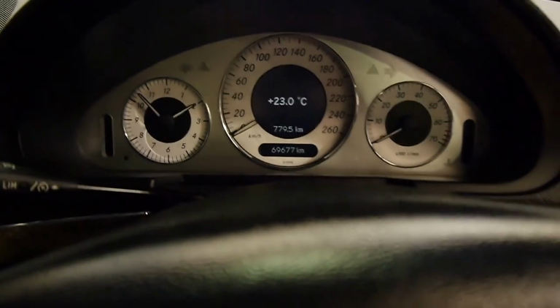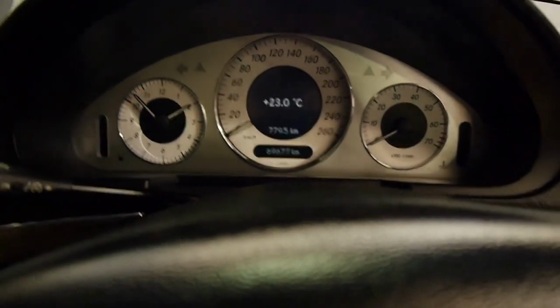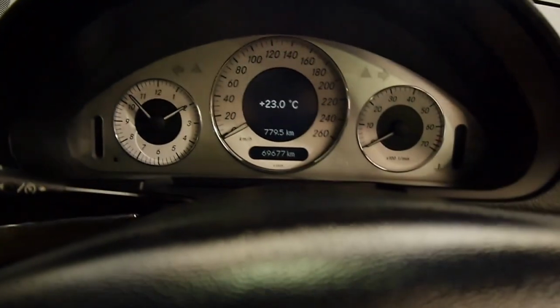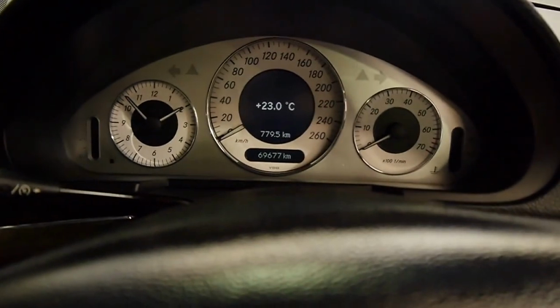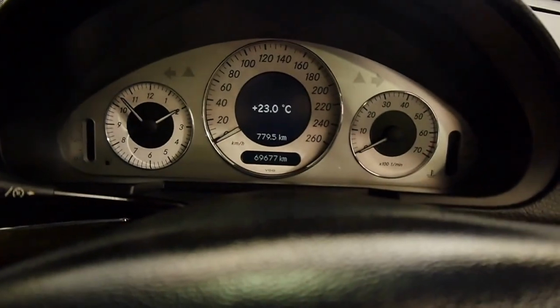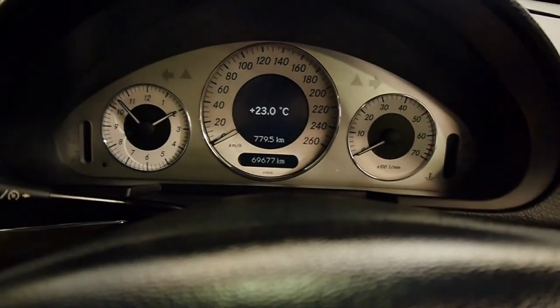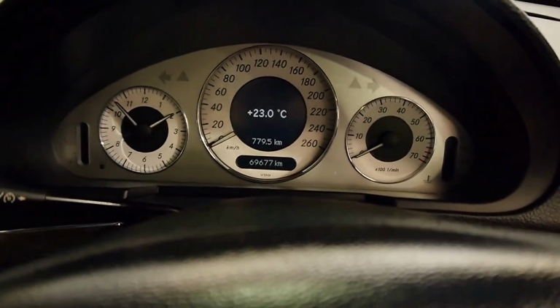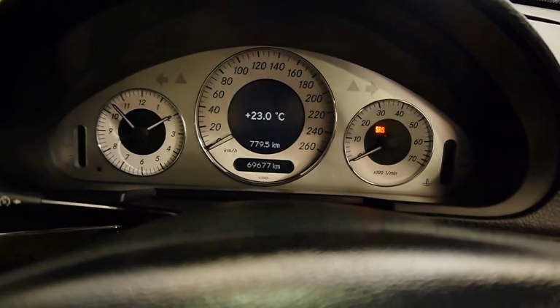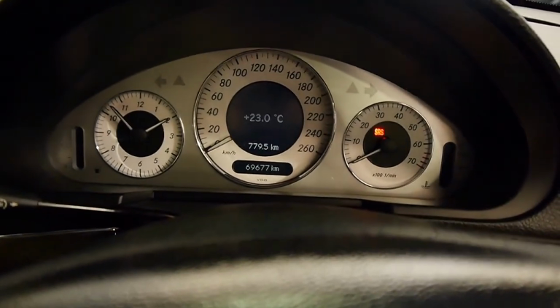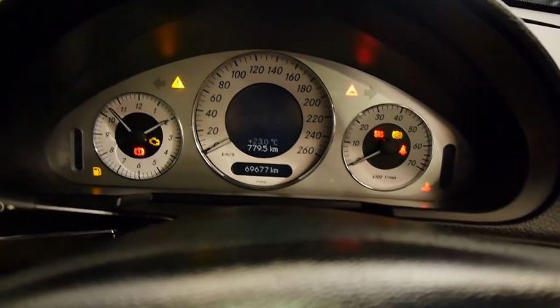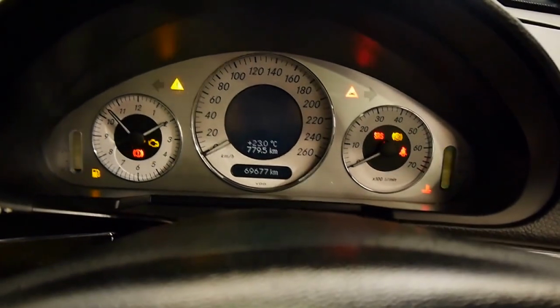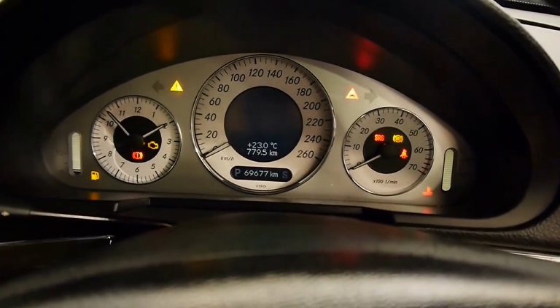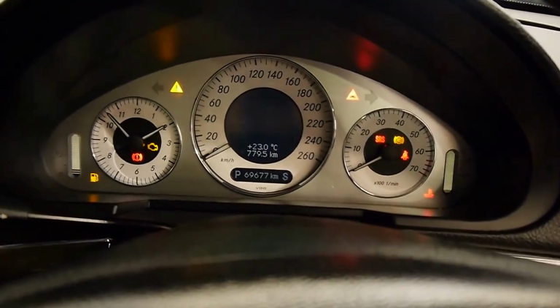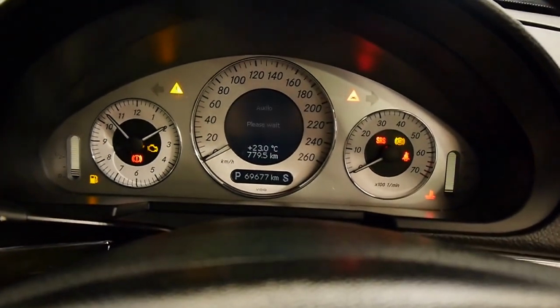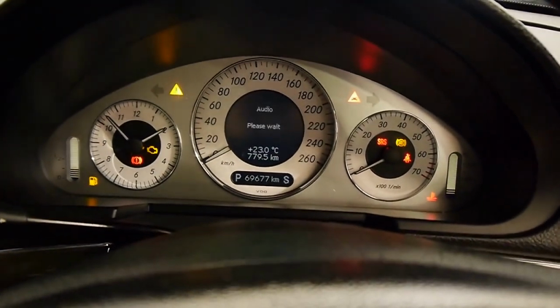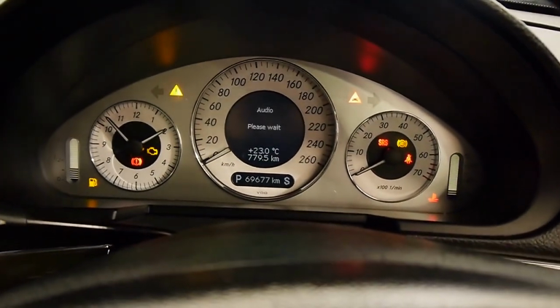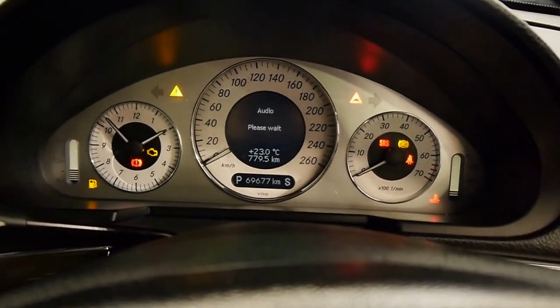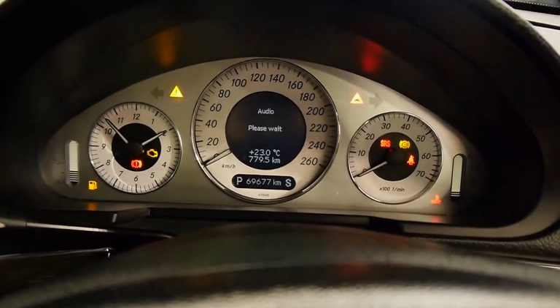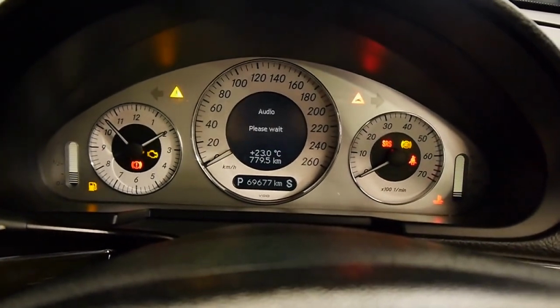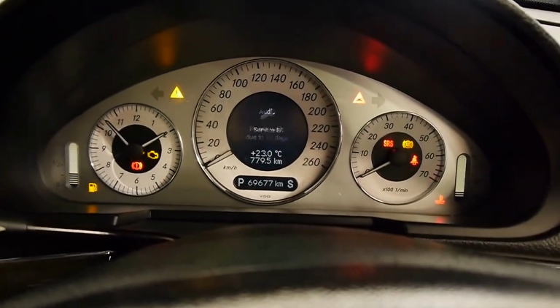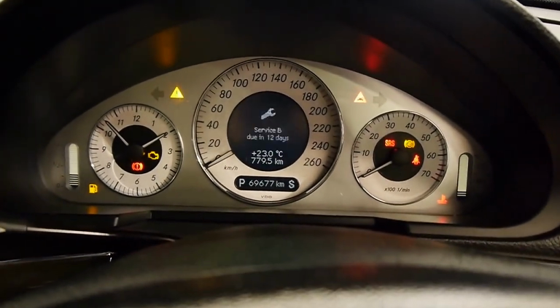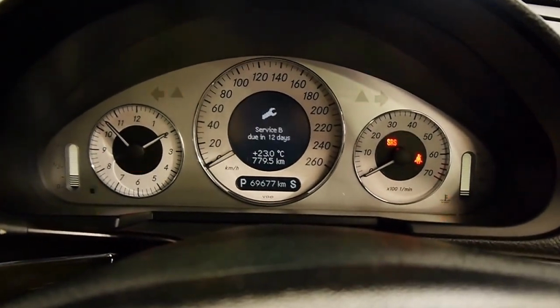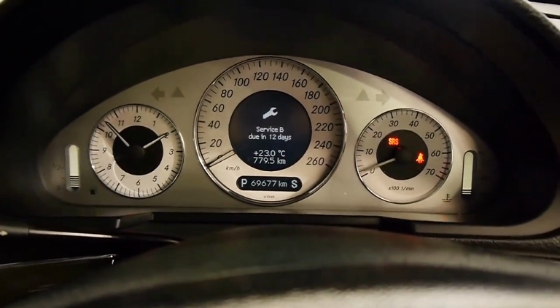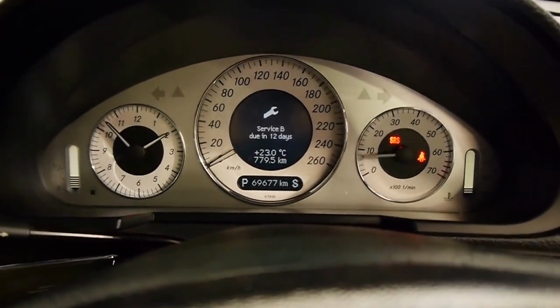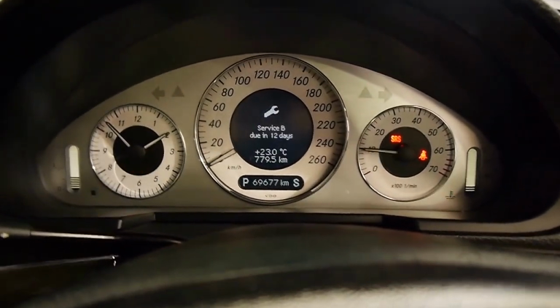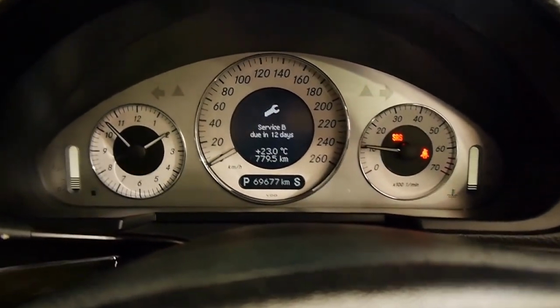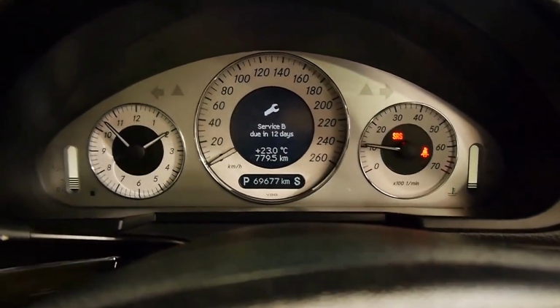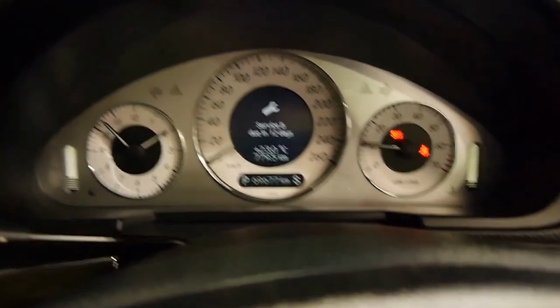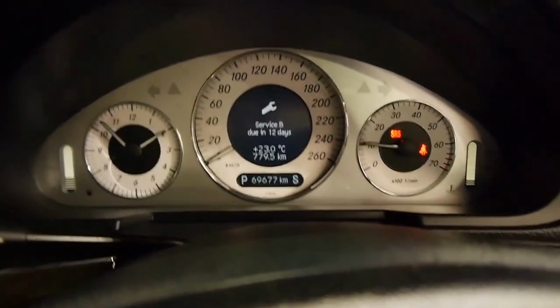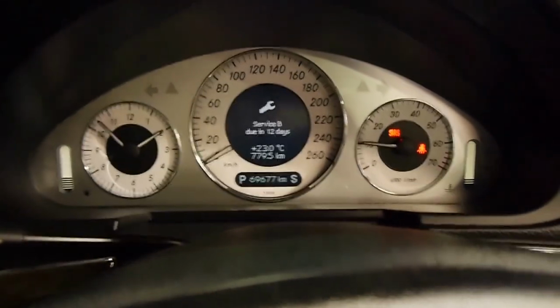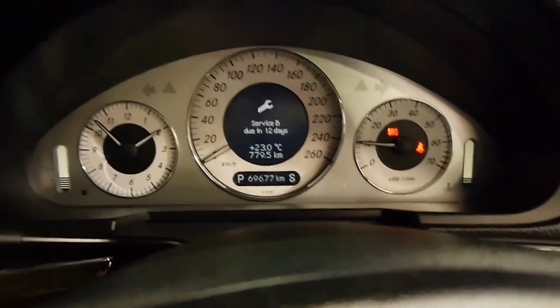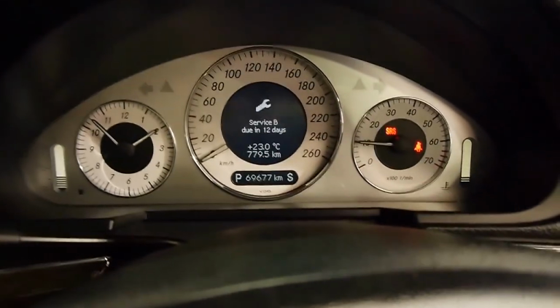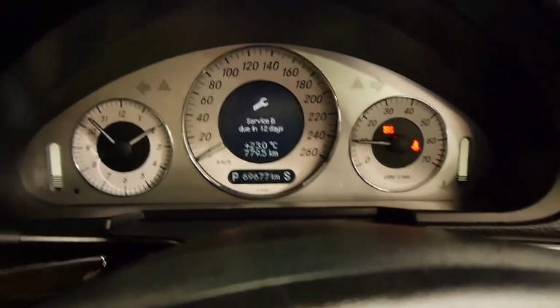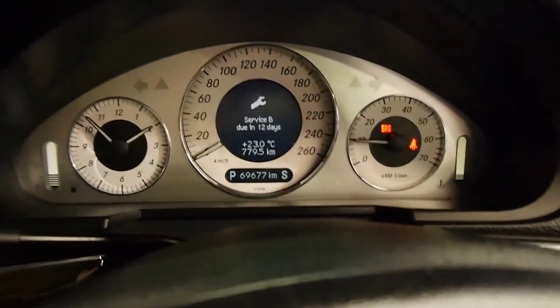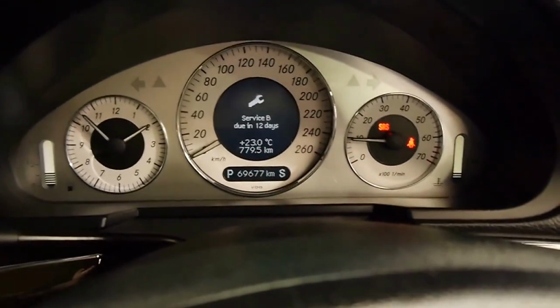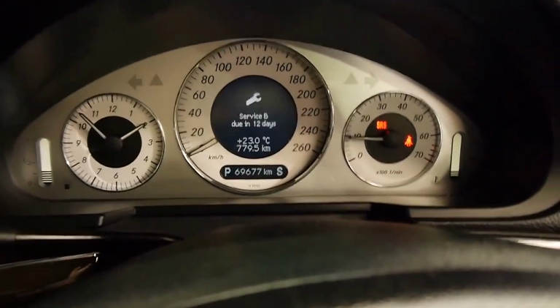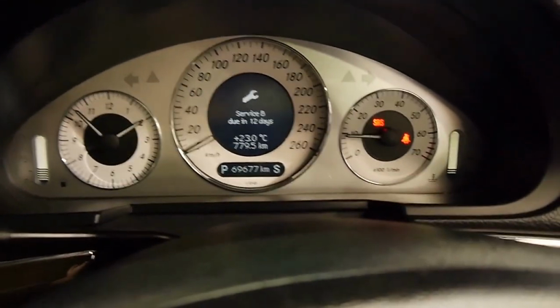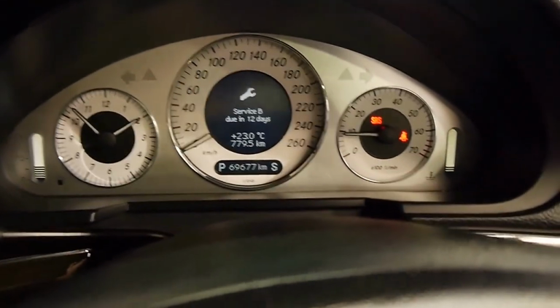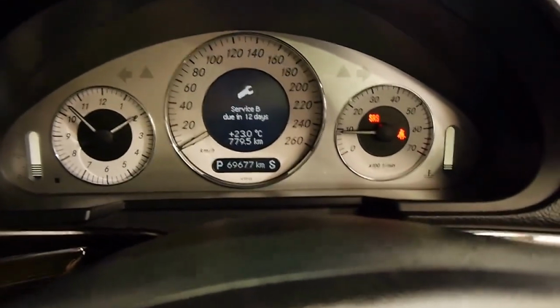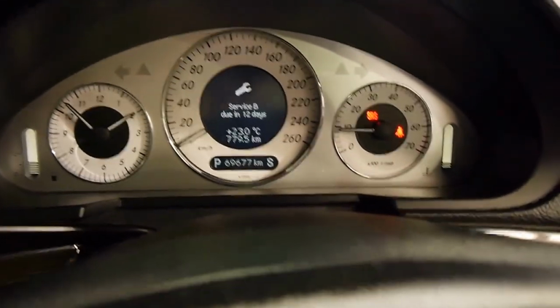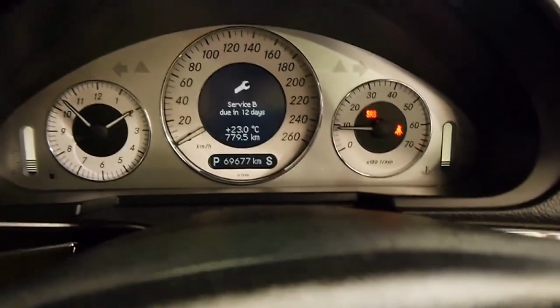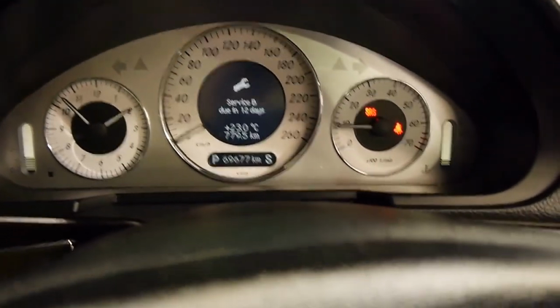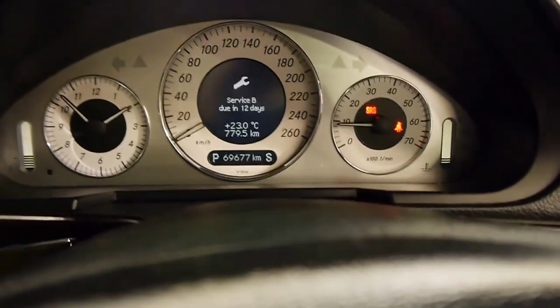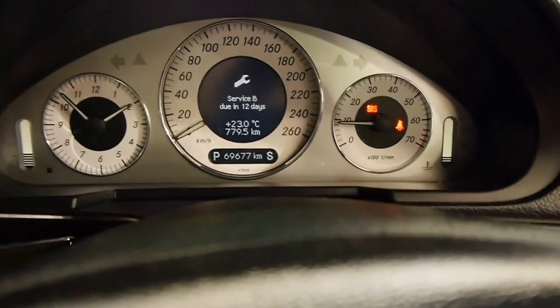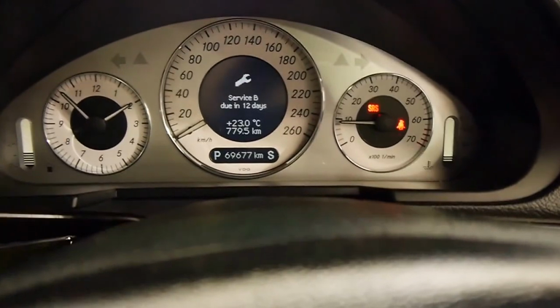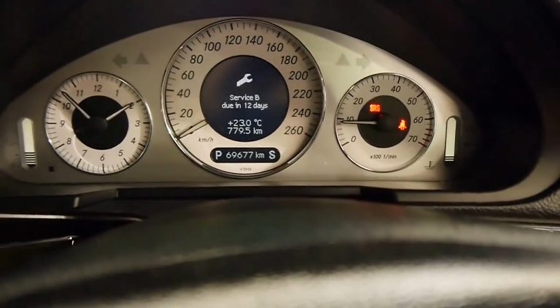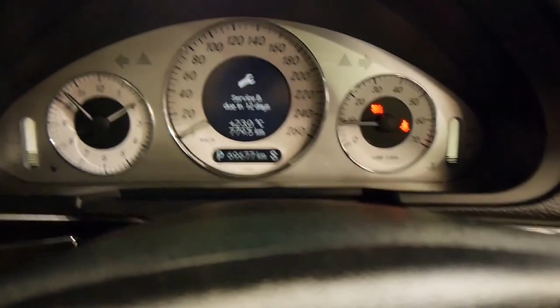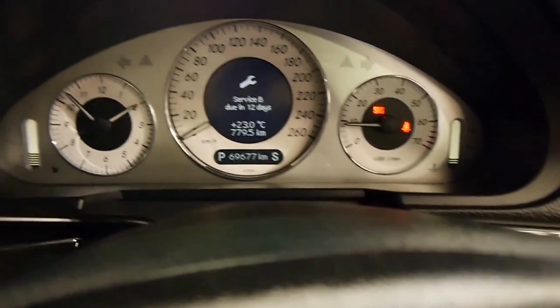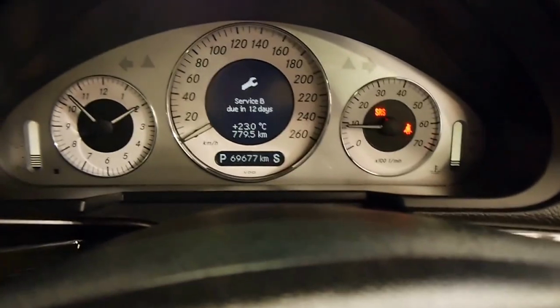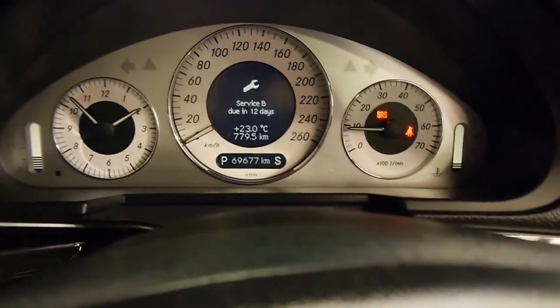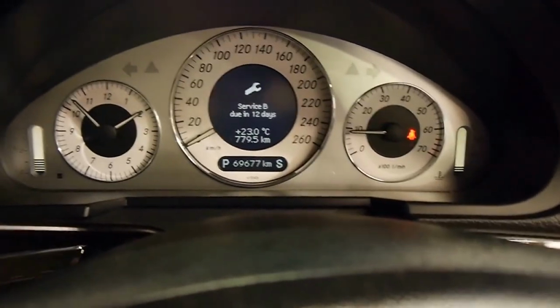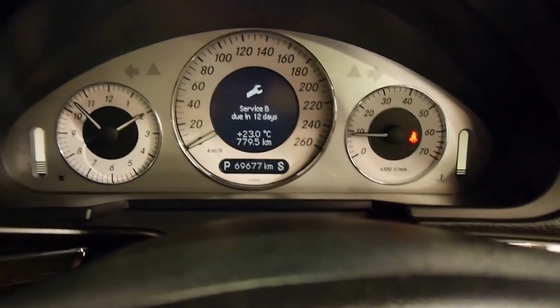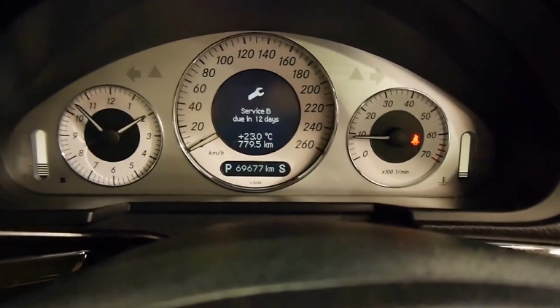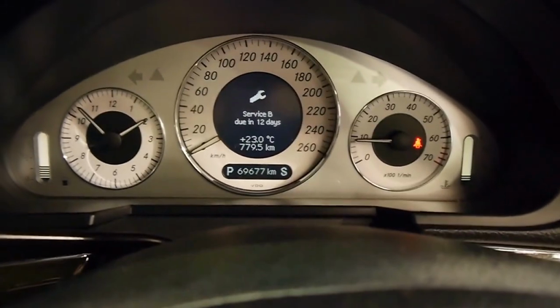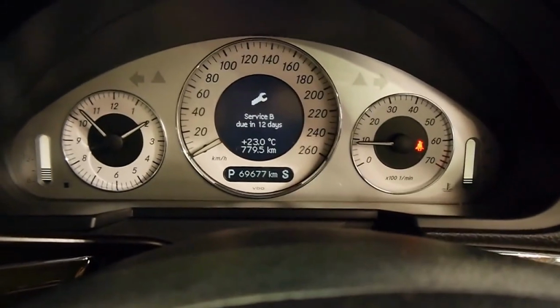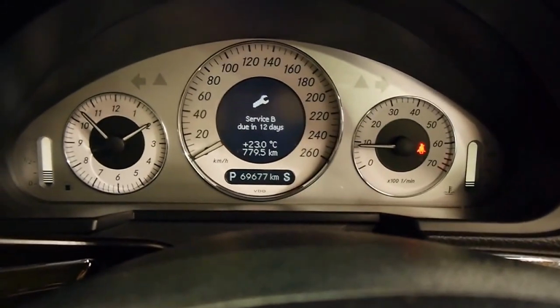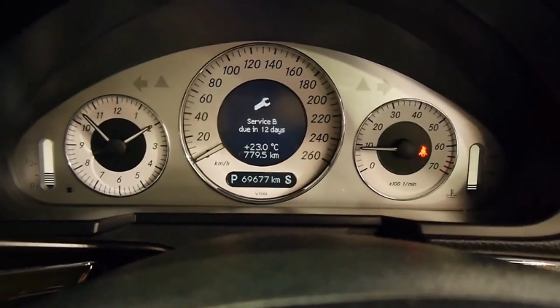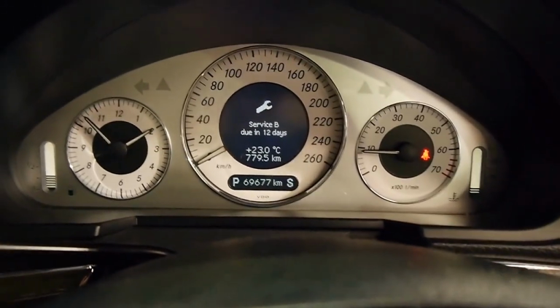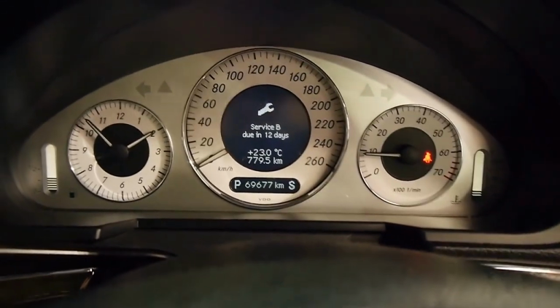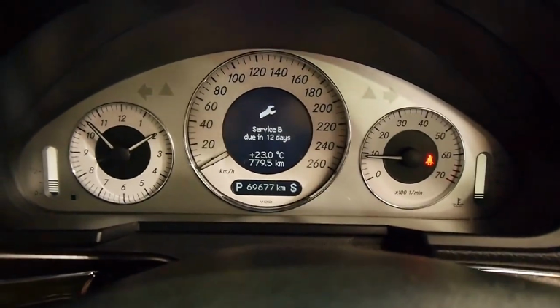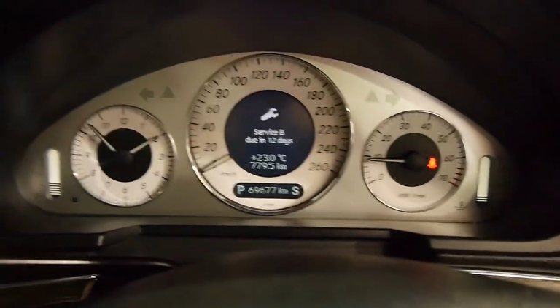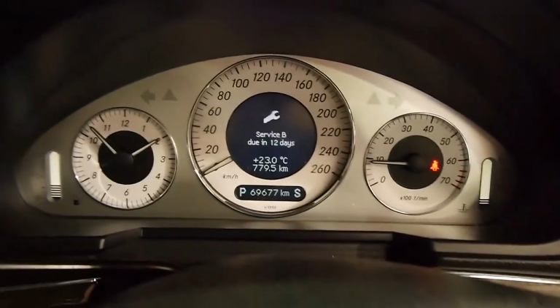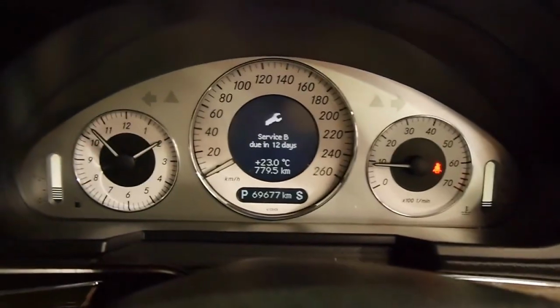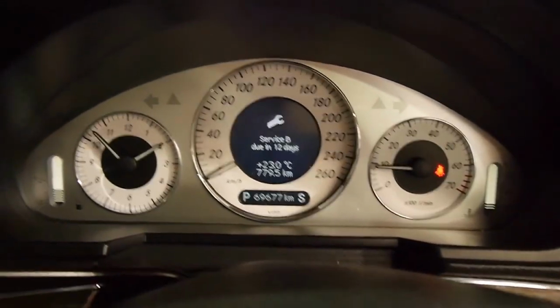Firing up the V6 — 3.5 litres at your disposal.